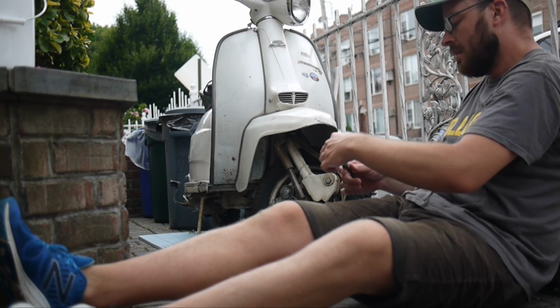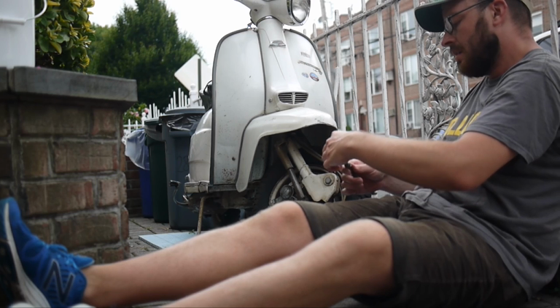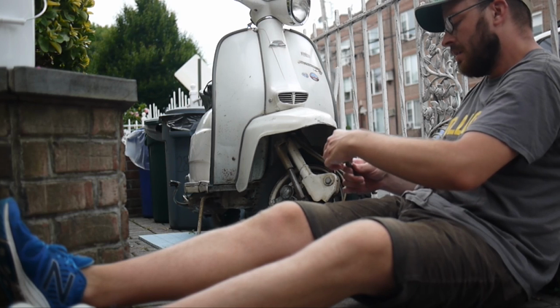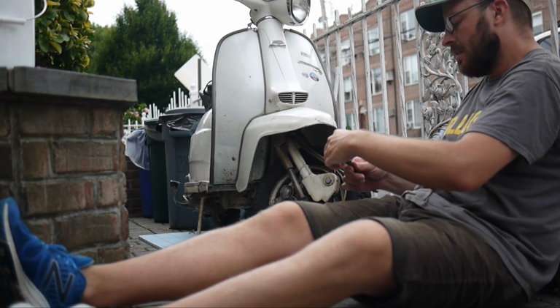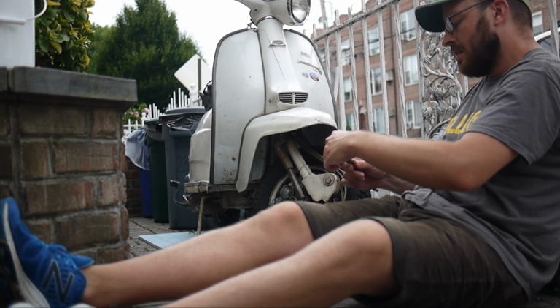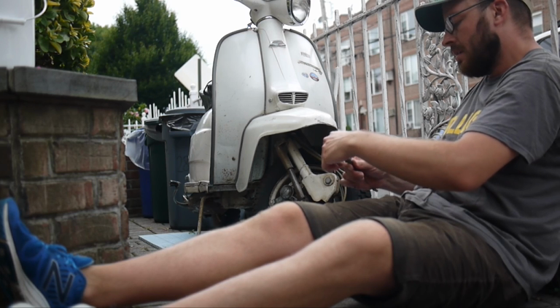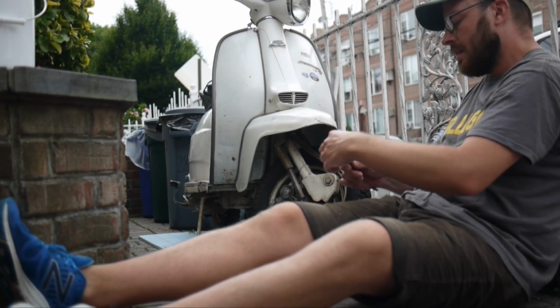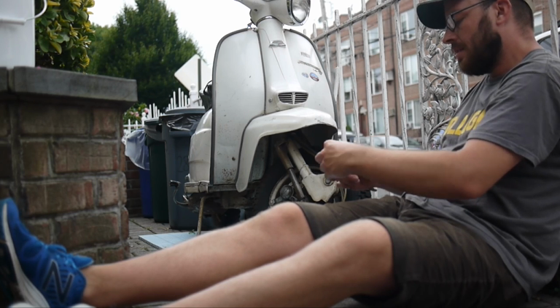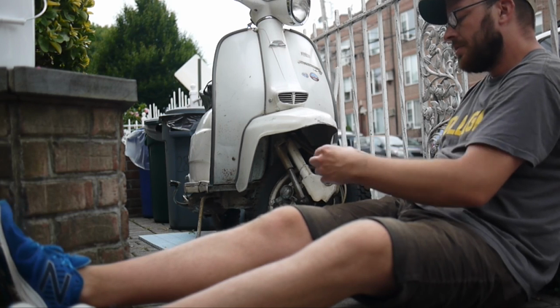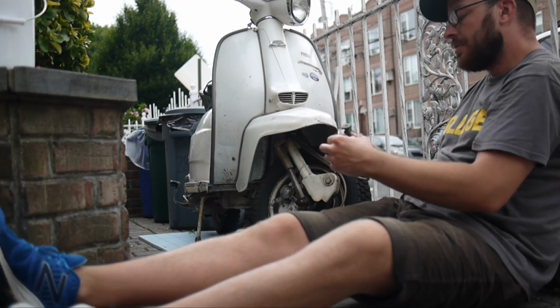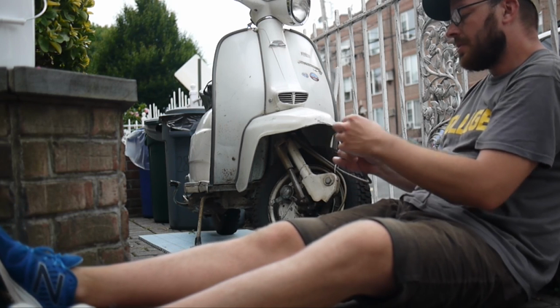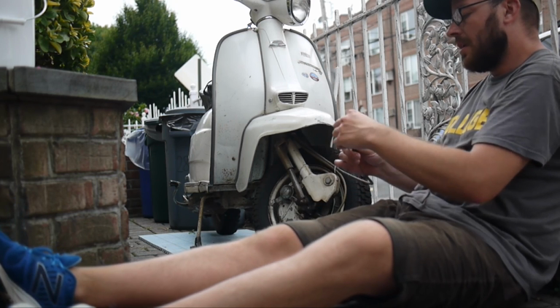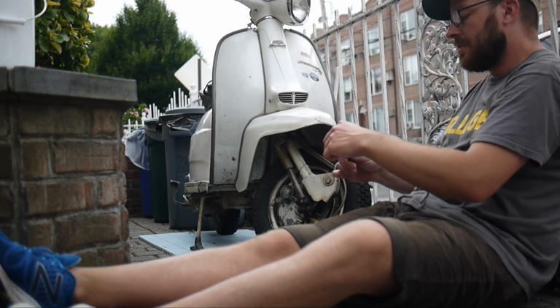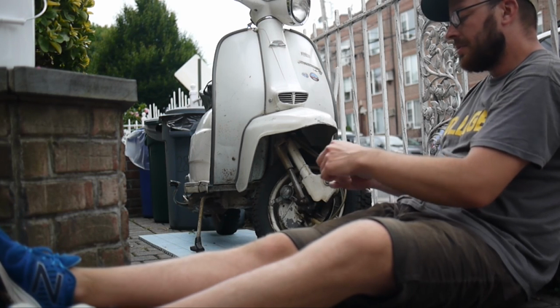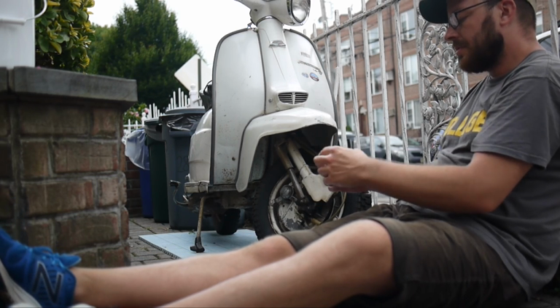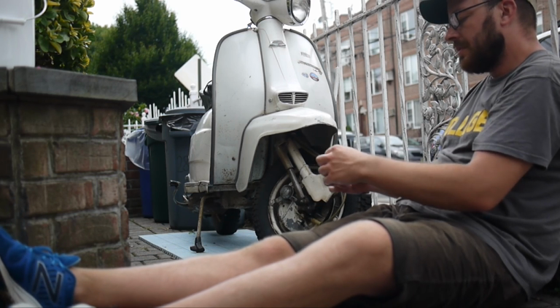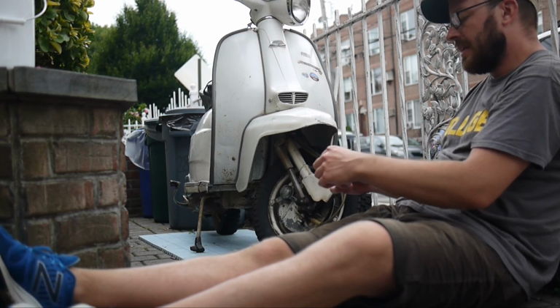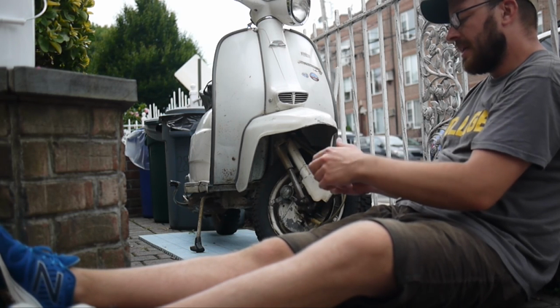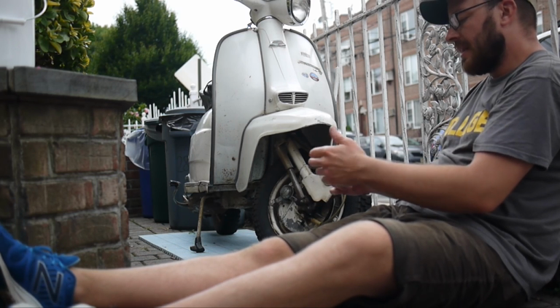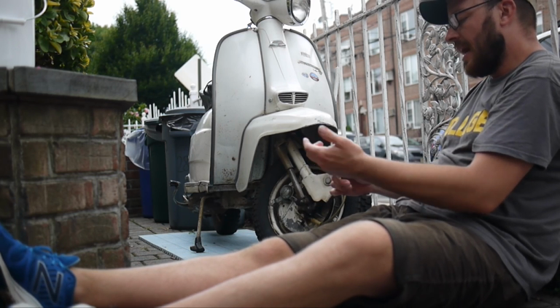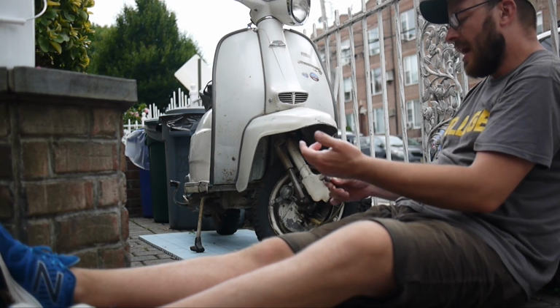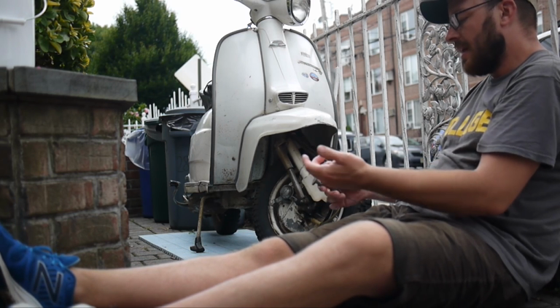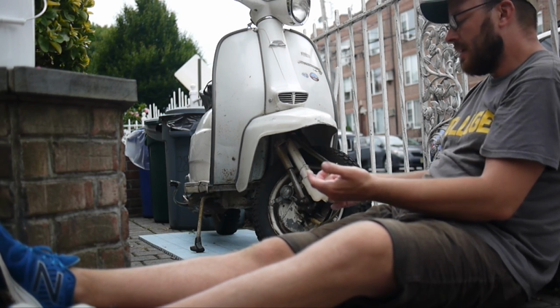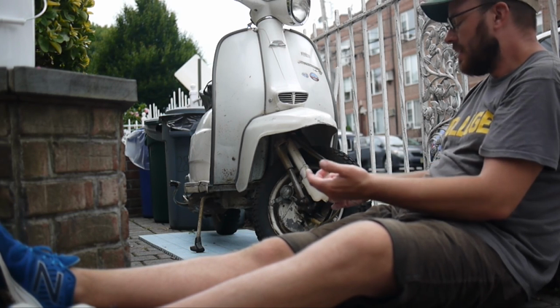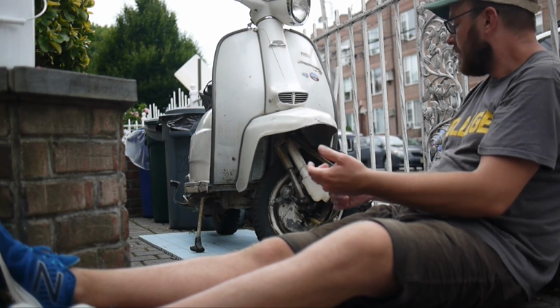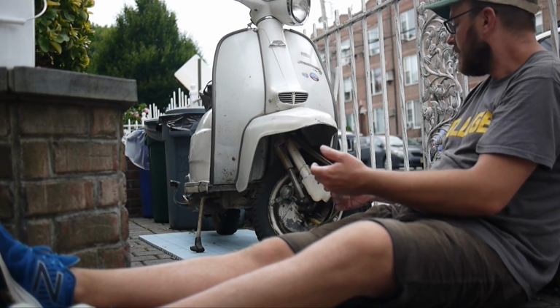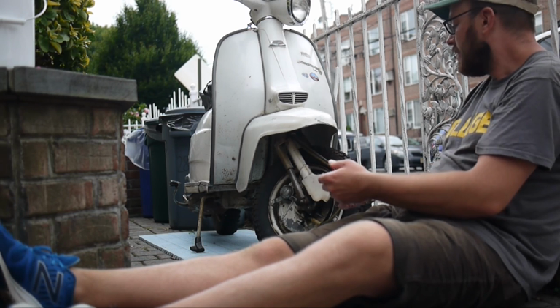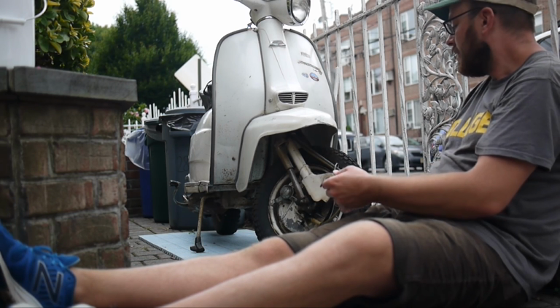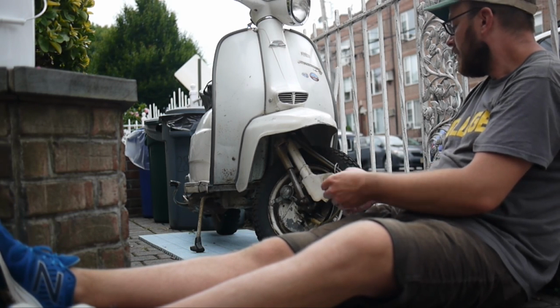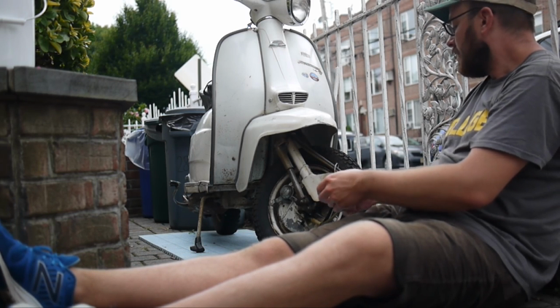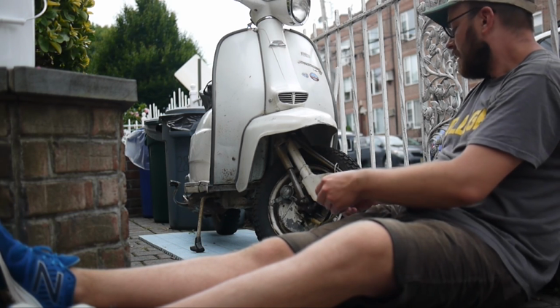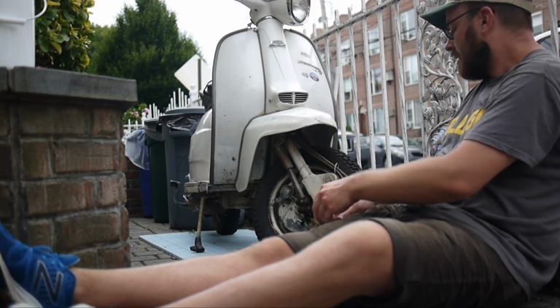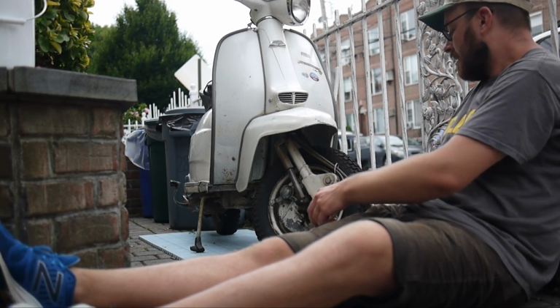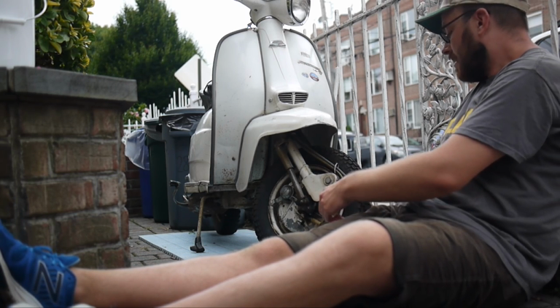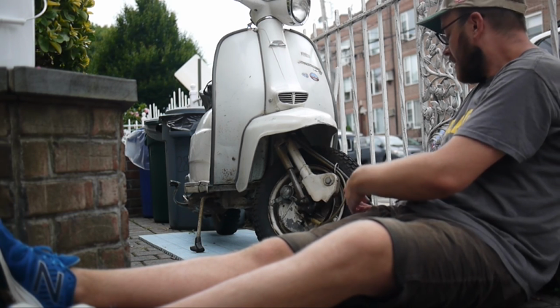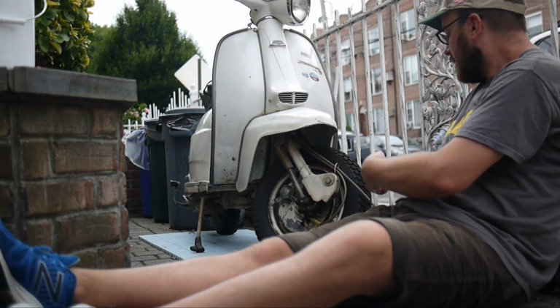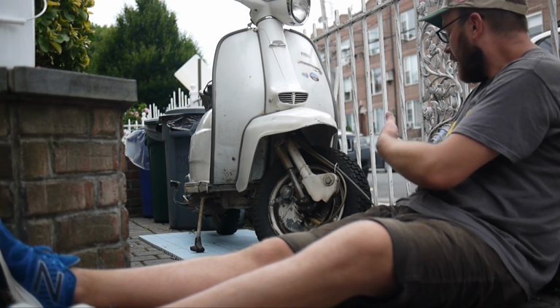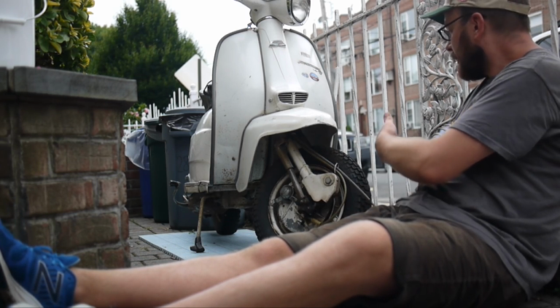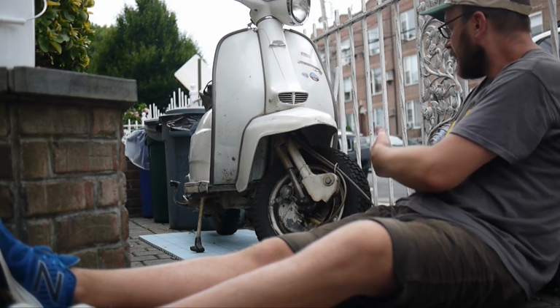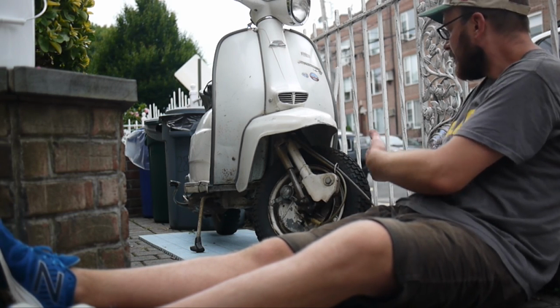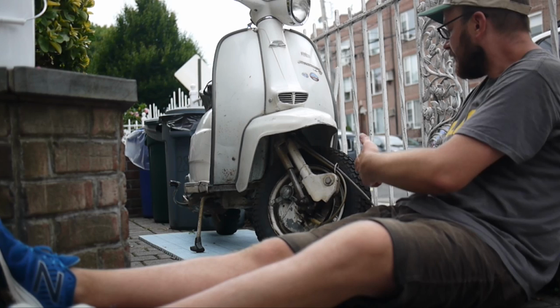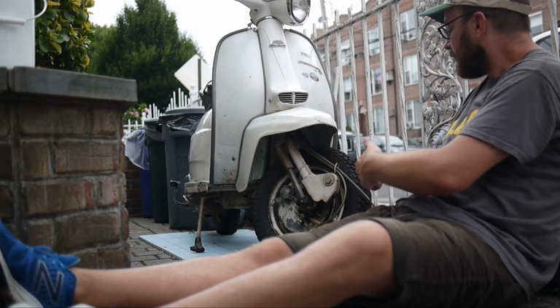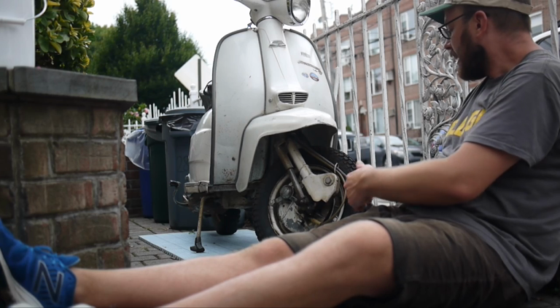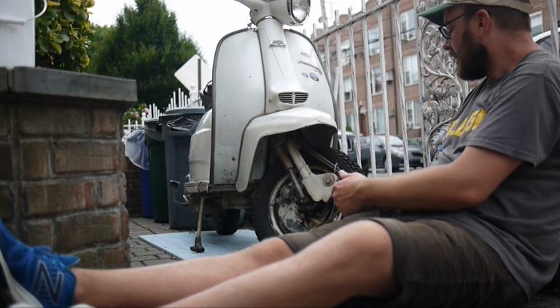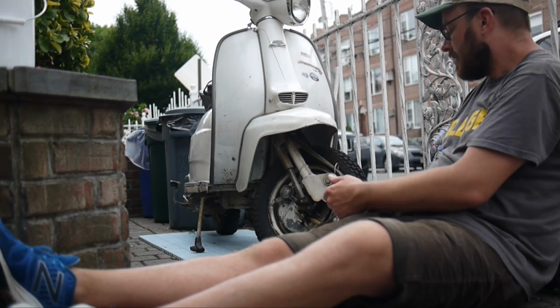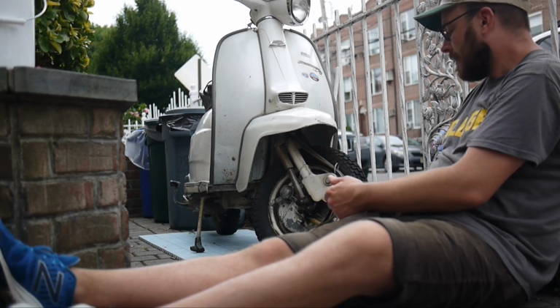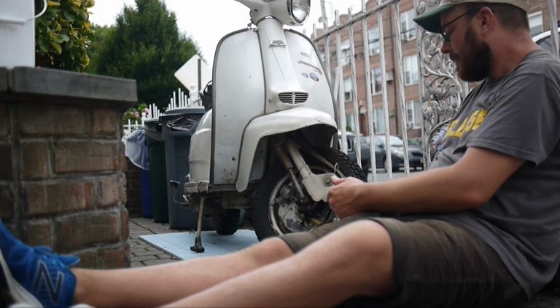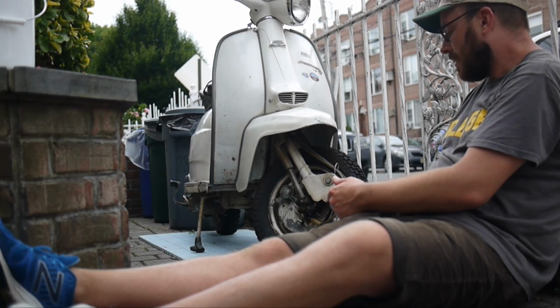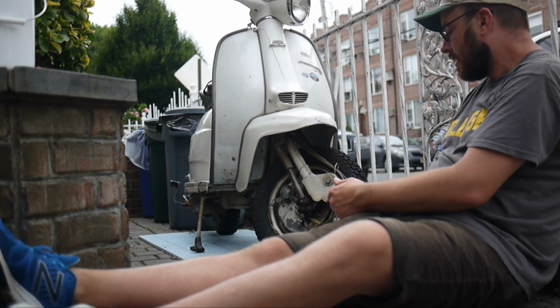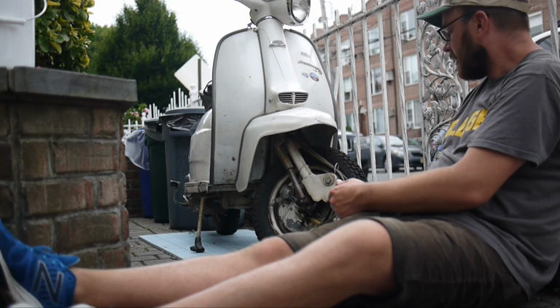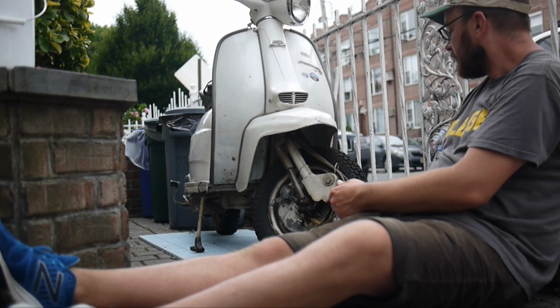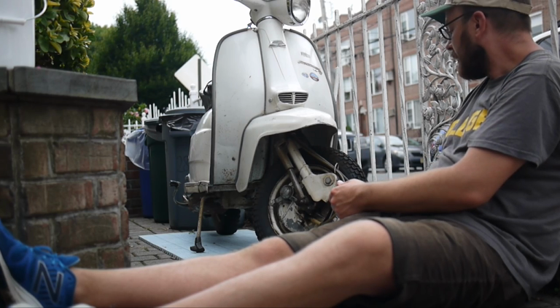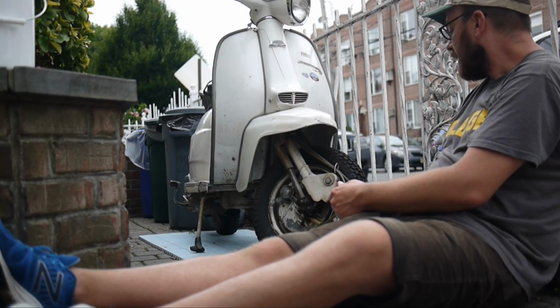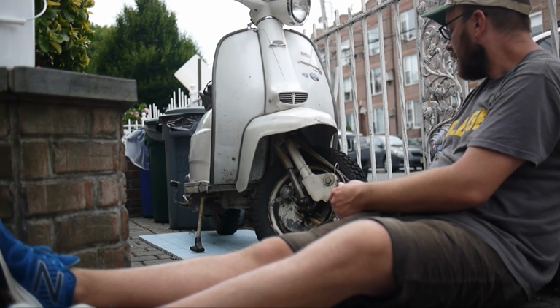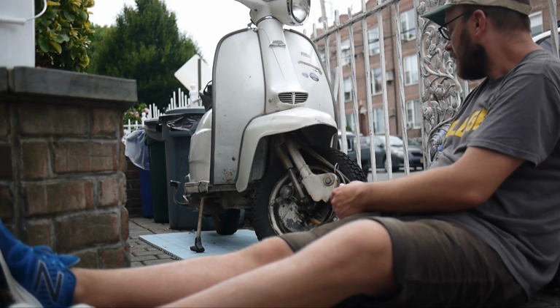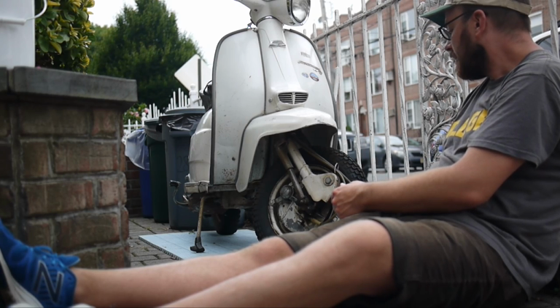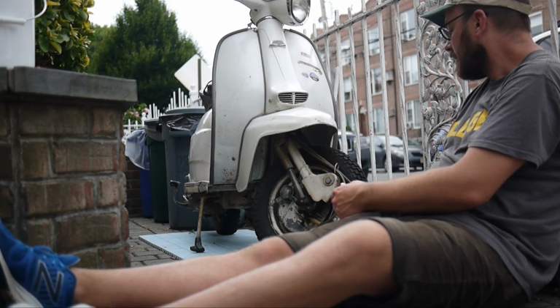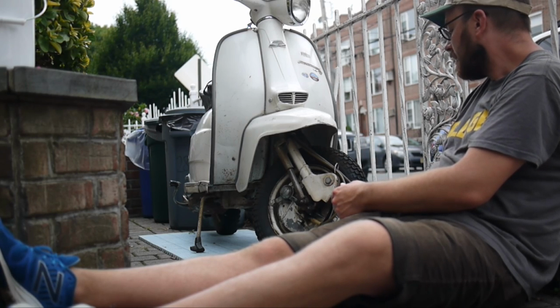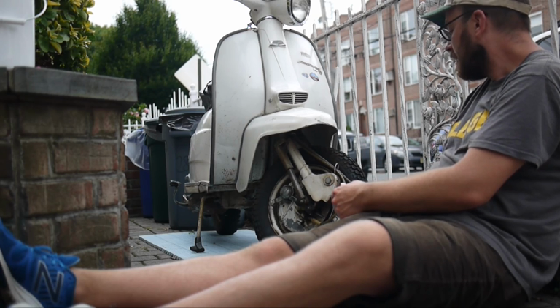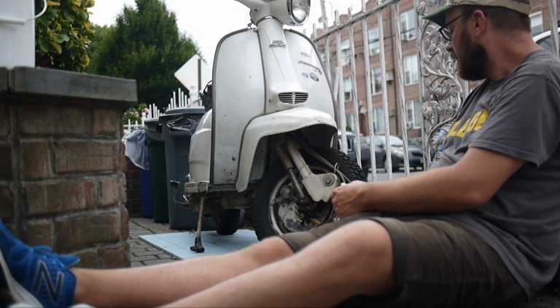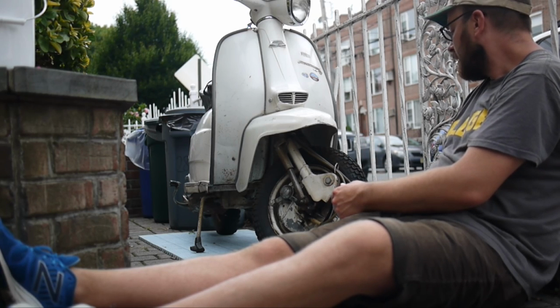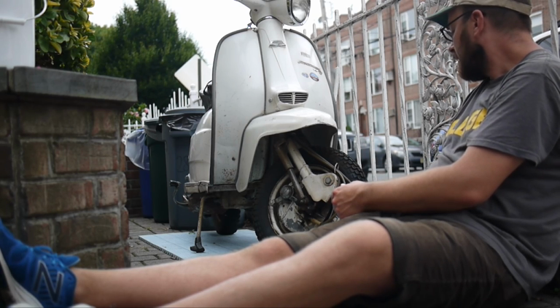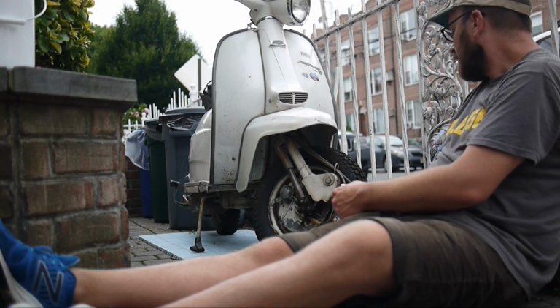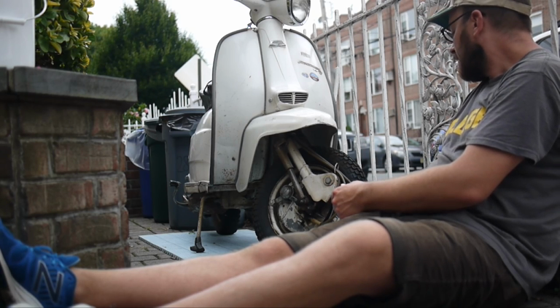I knew I had to do this job in my parking spot because the wheel would be off overnight. First I had to pull the whole hub off.